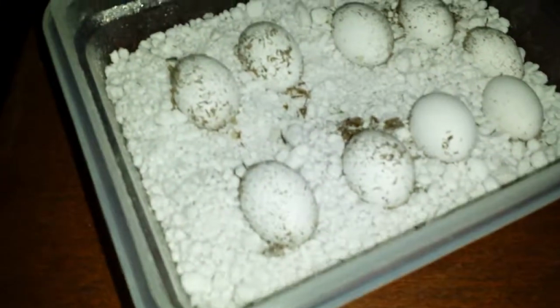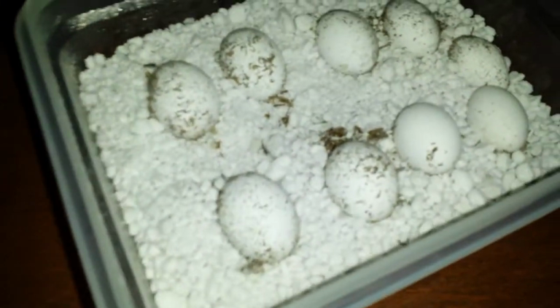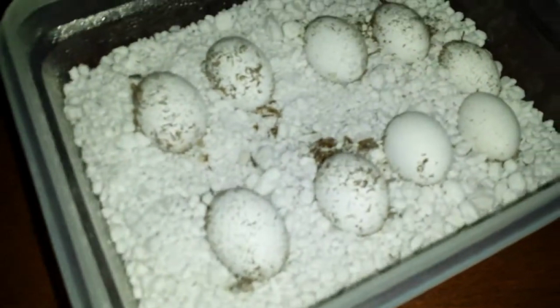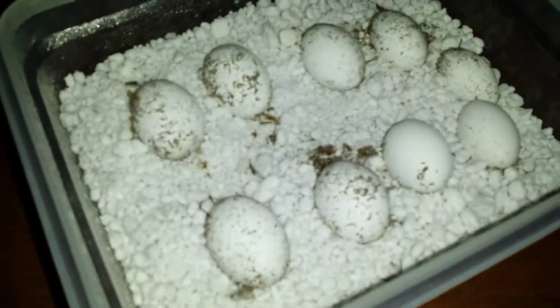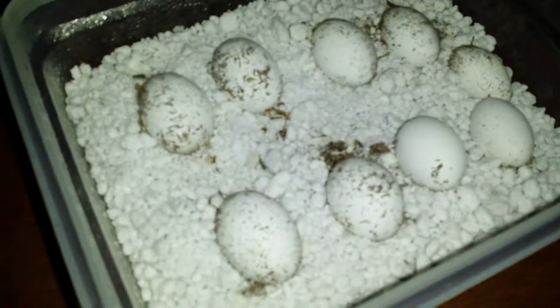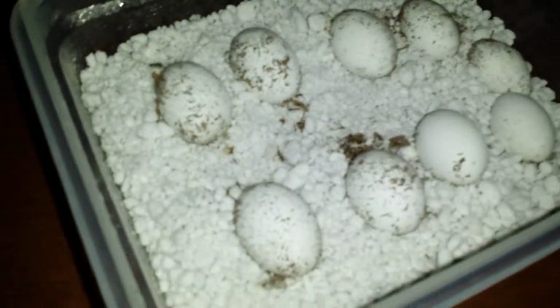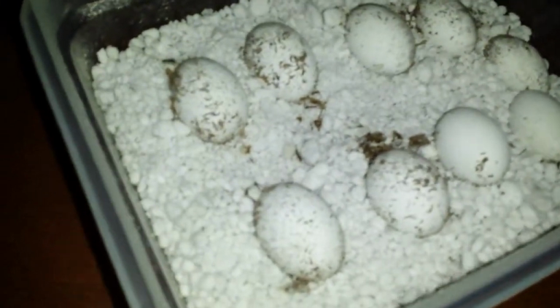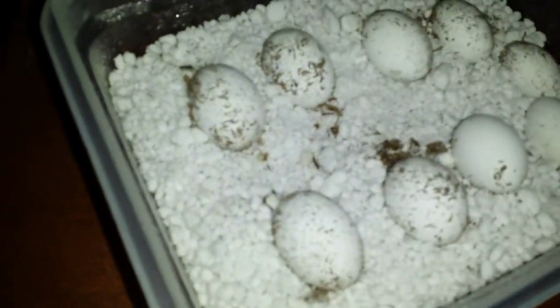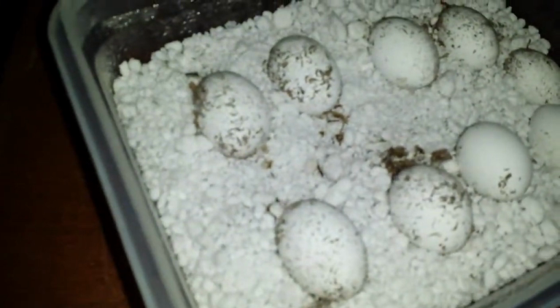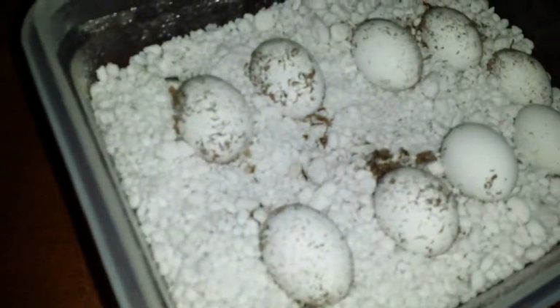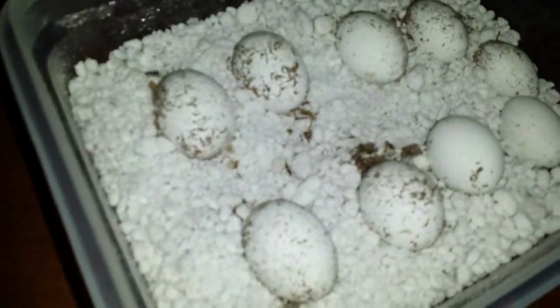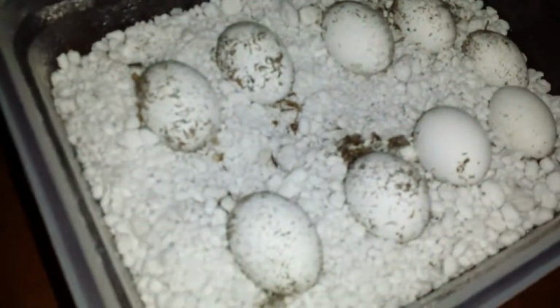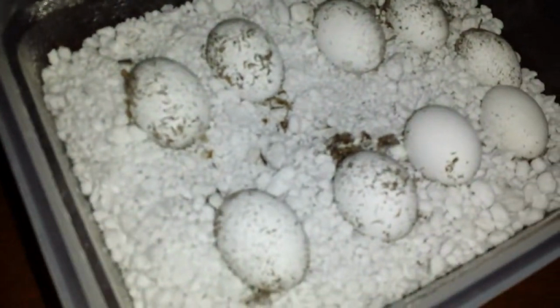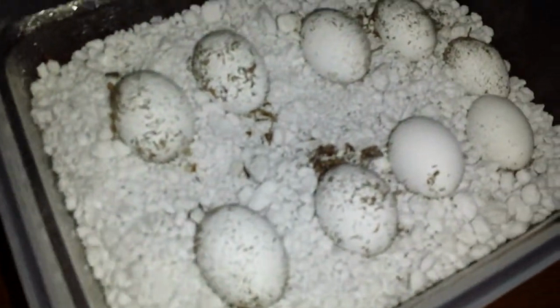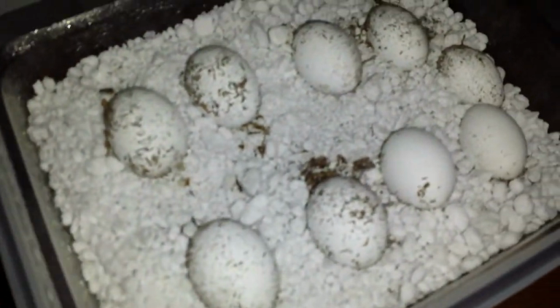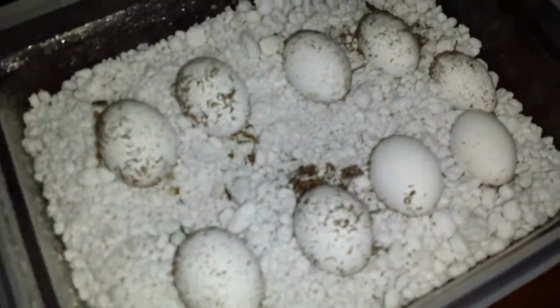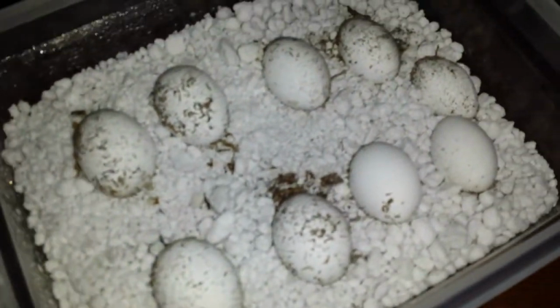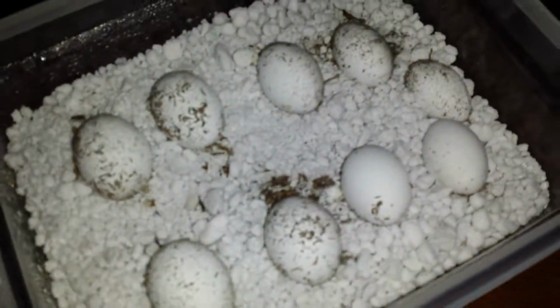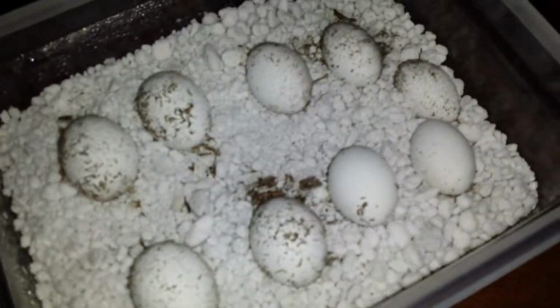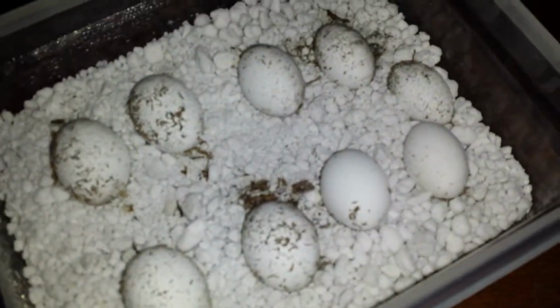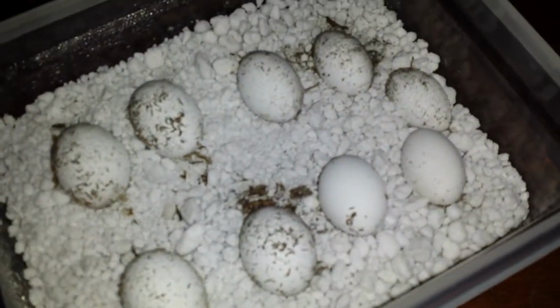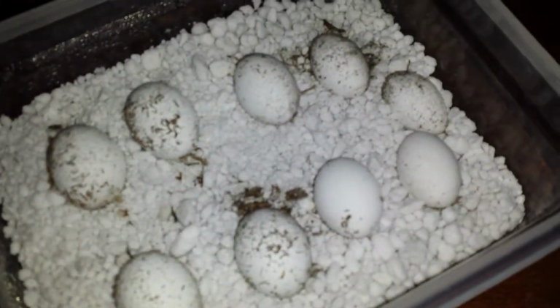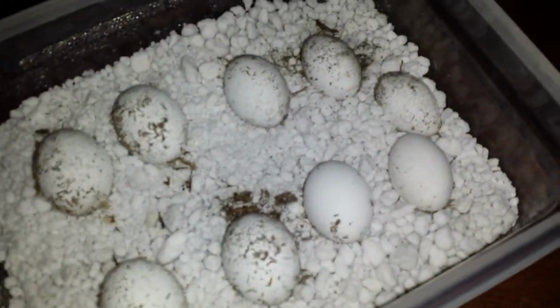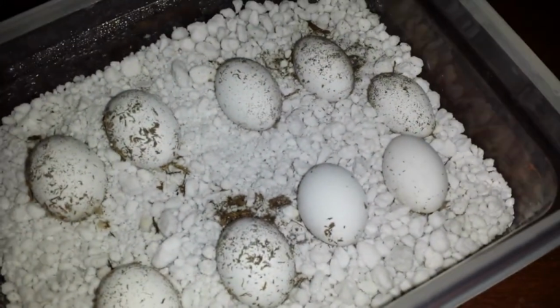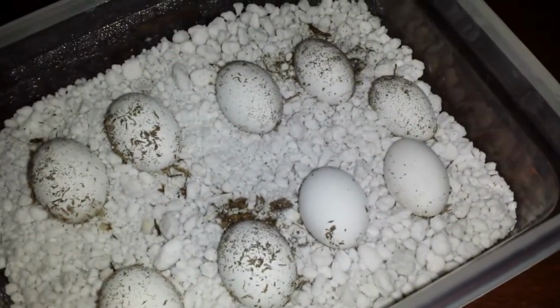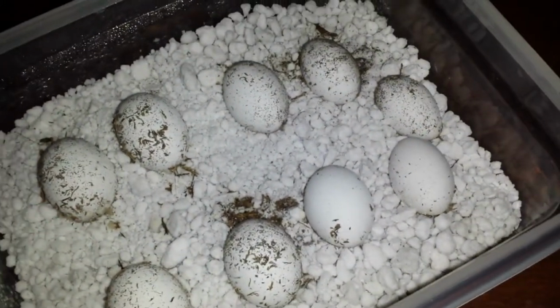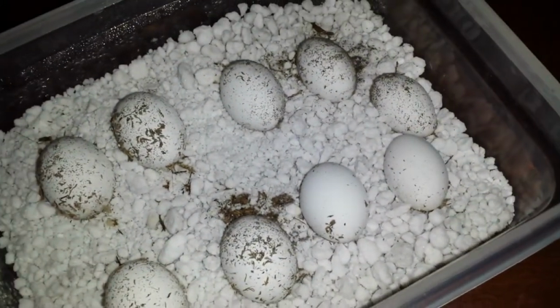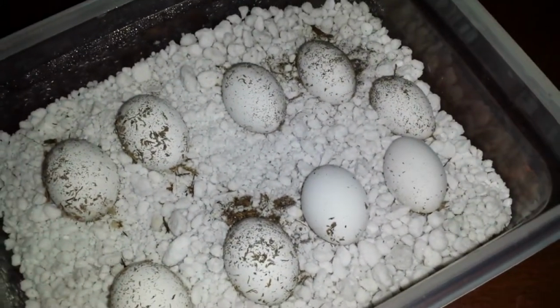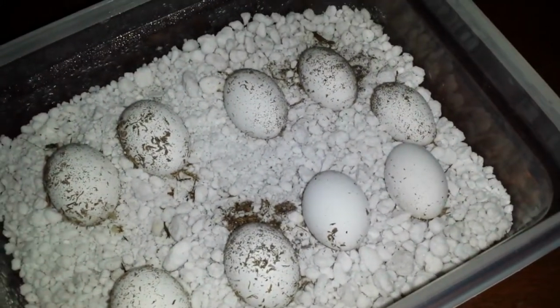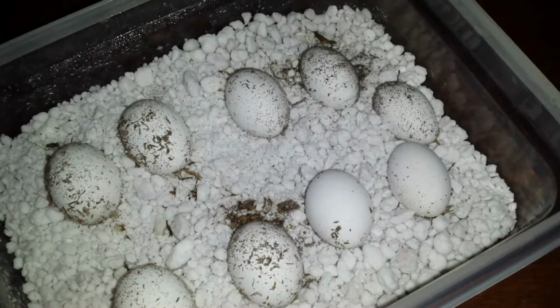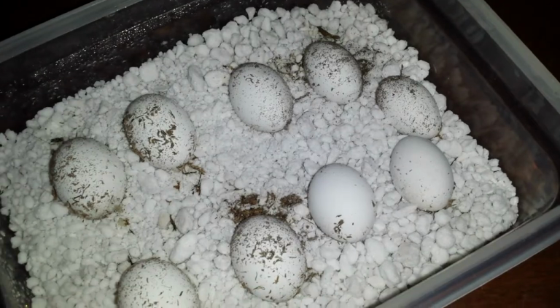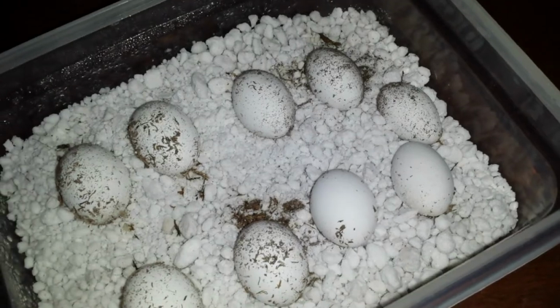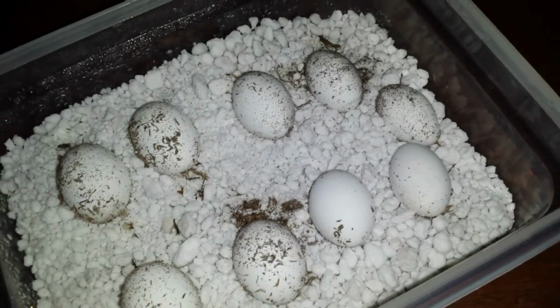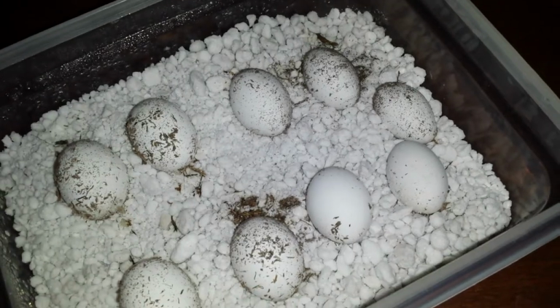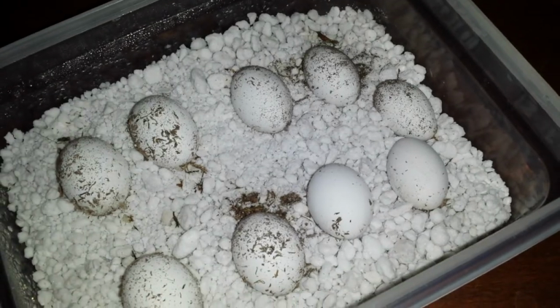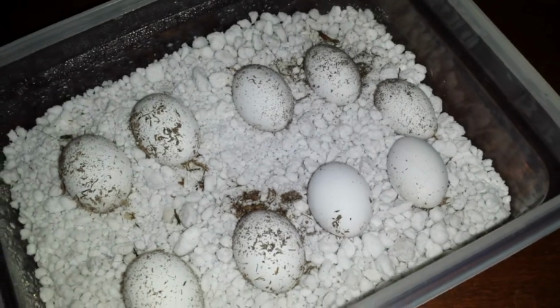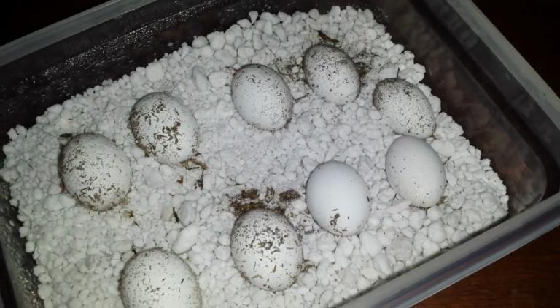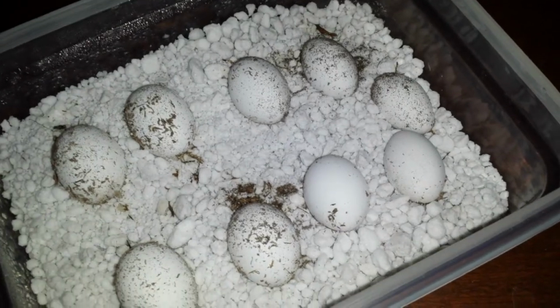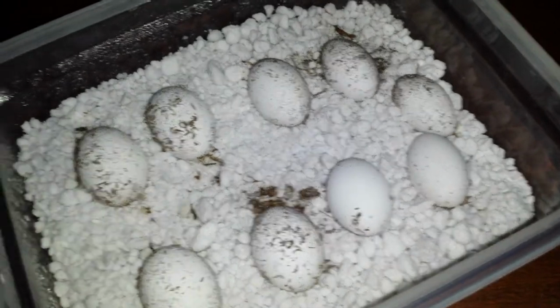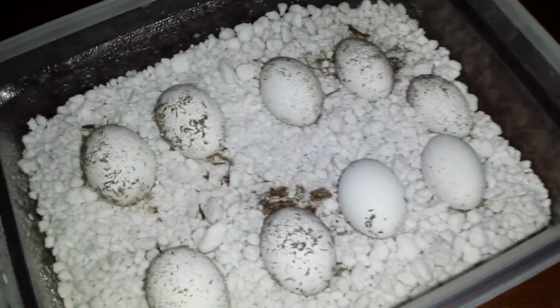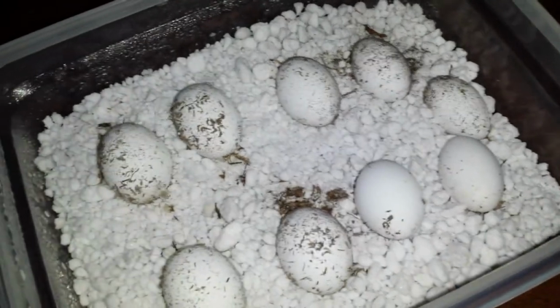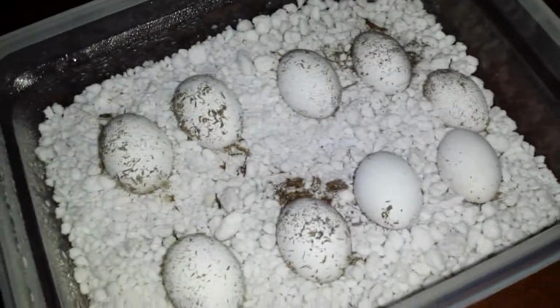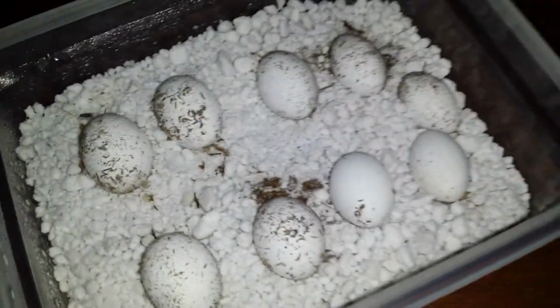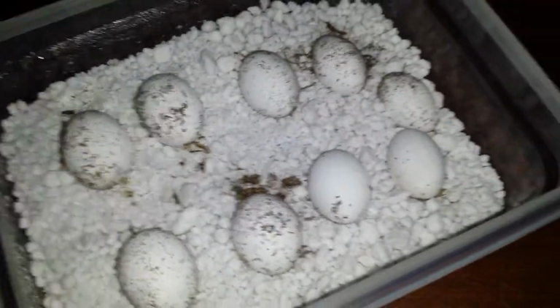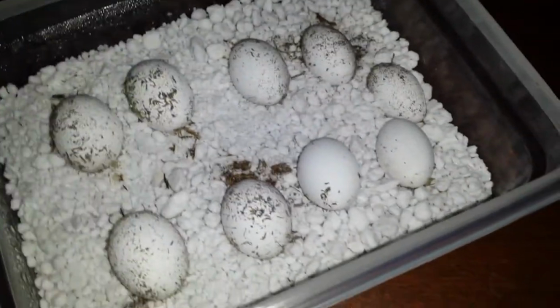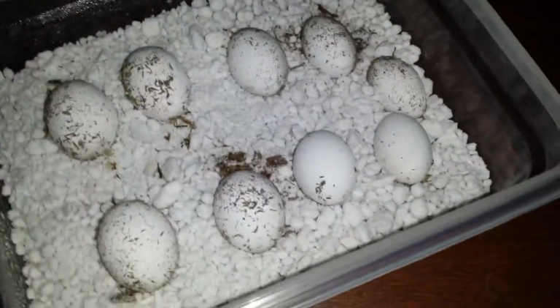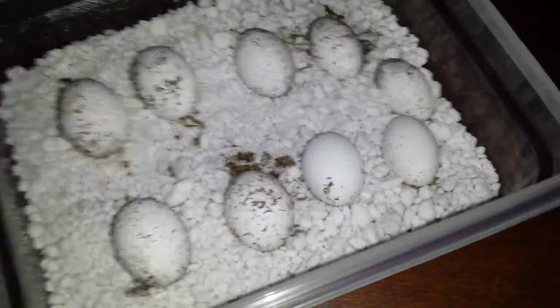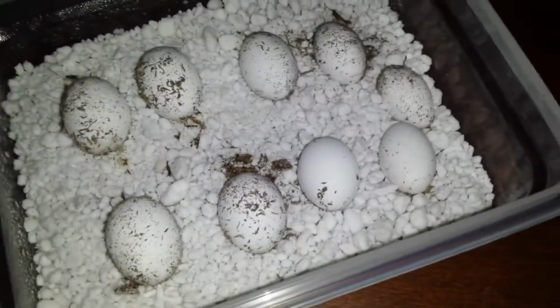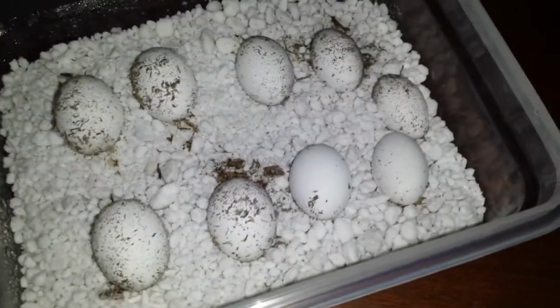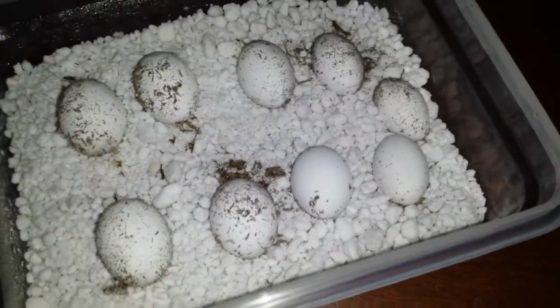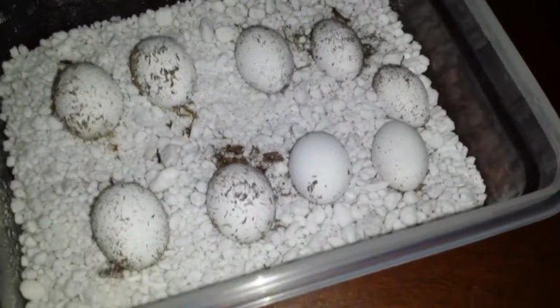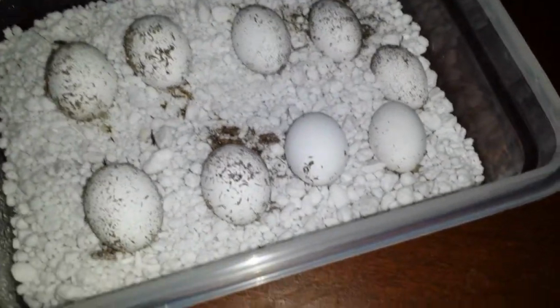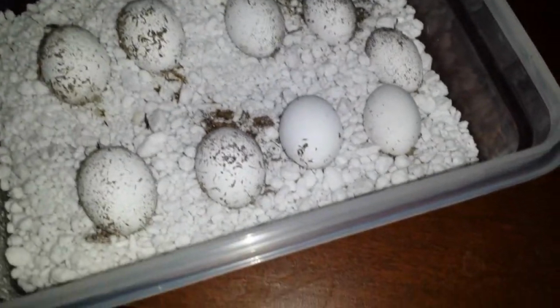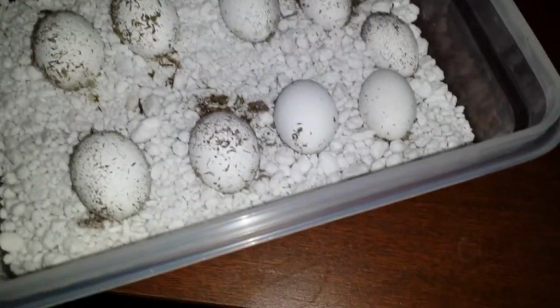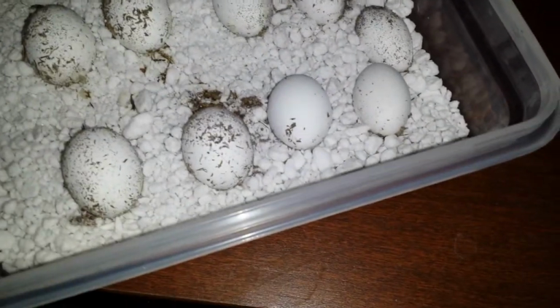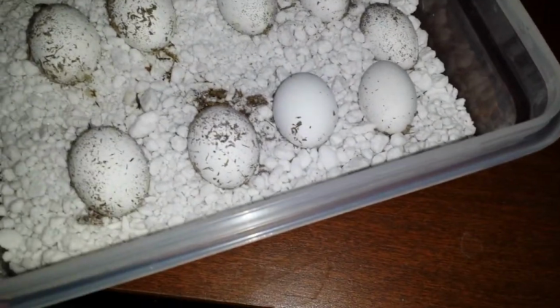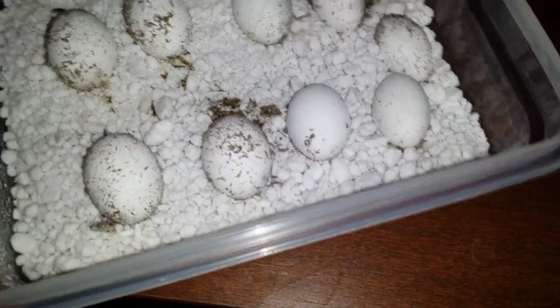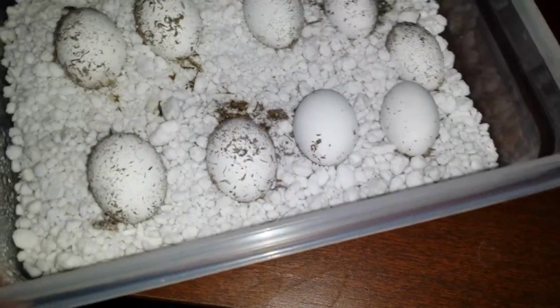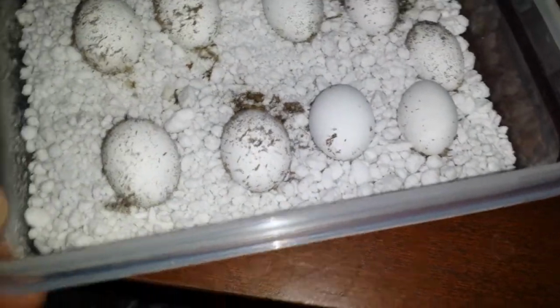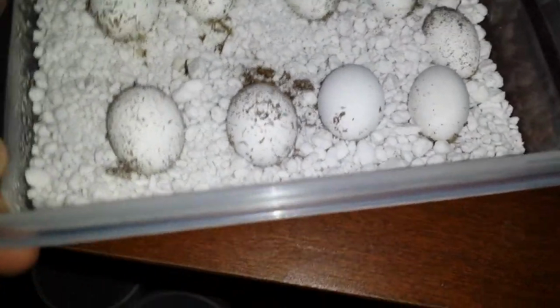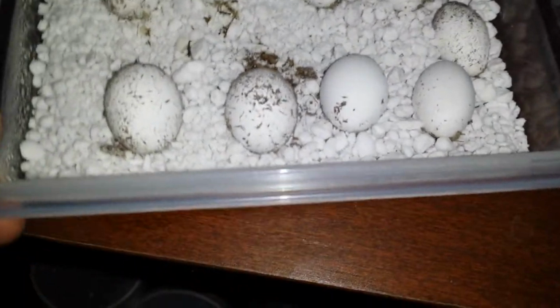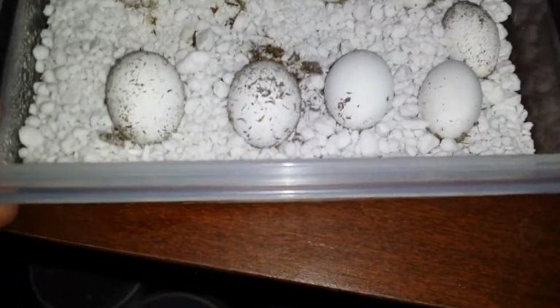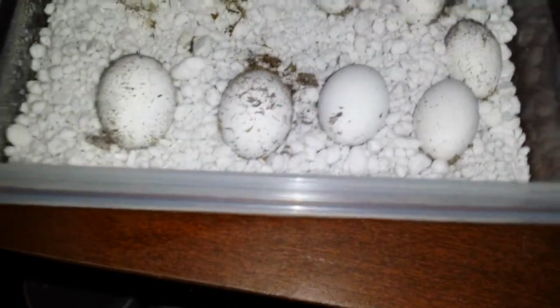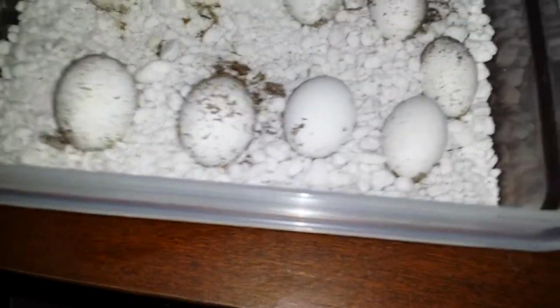So here's the eggs. They're expected to hatch probably early July. They're all looking good. I got nine of them.